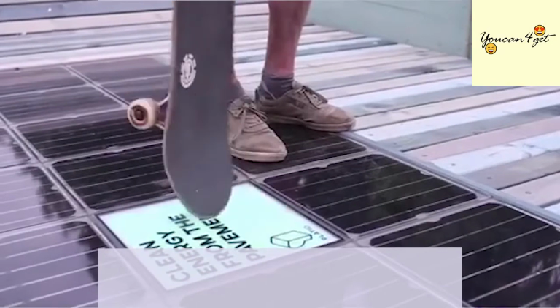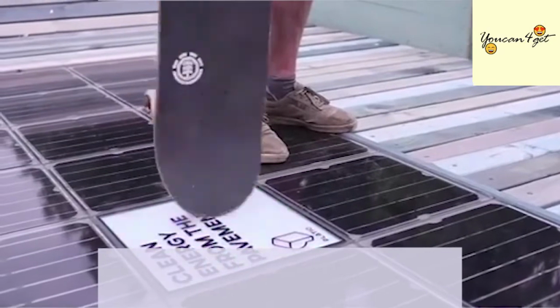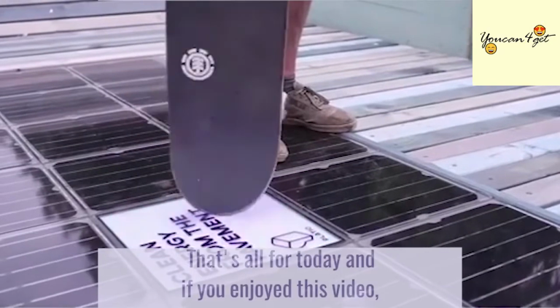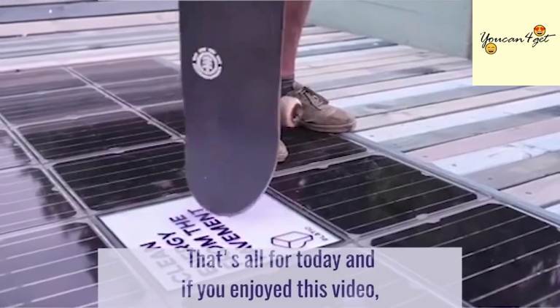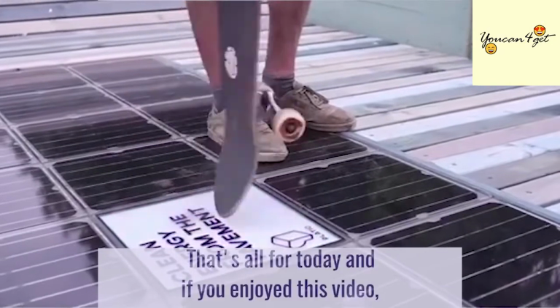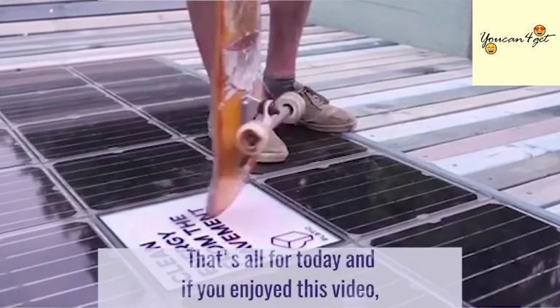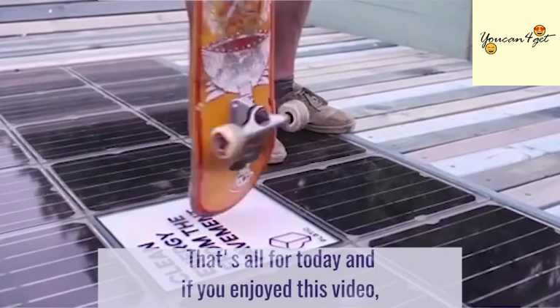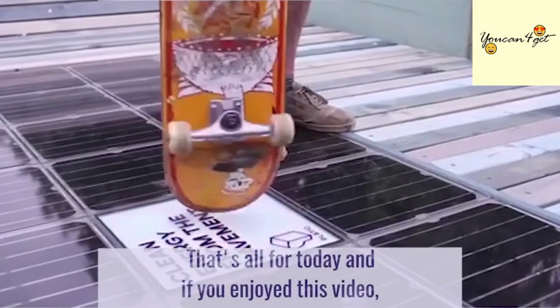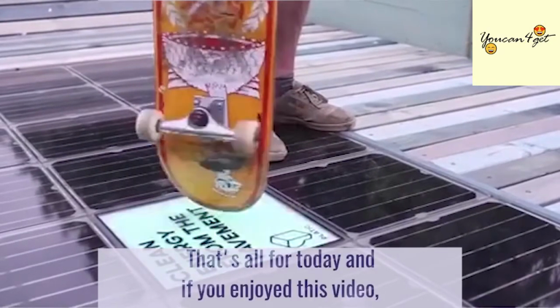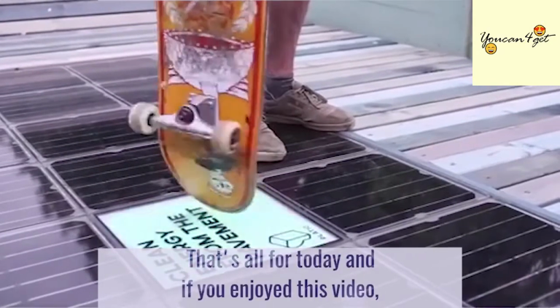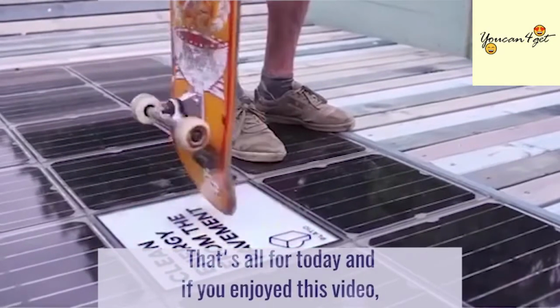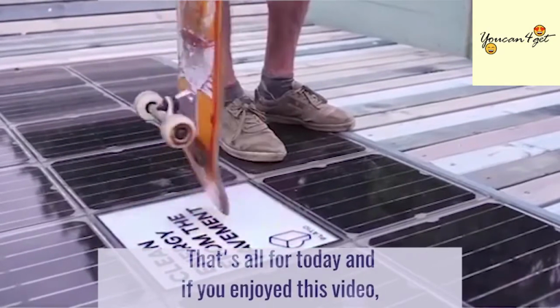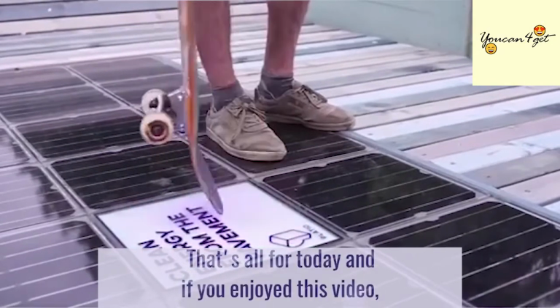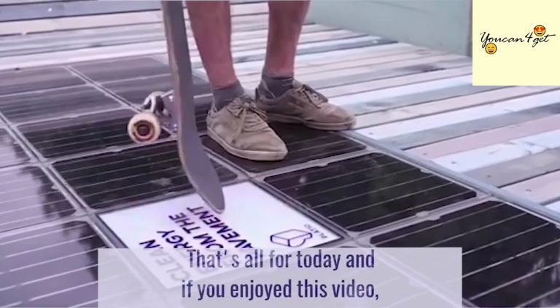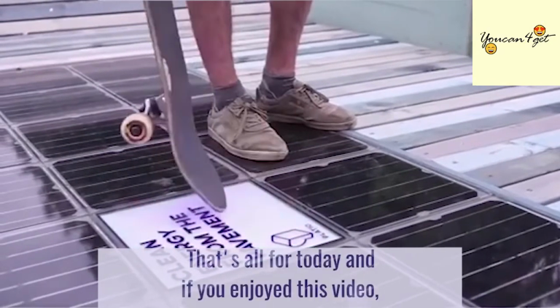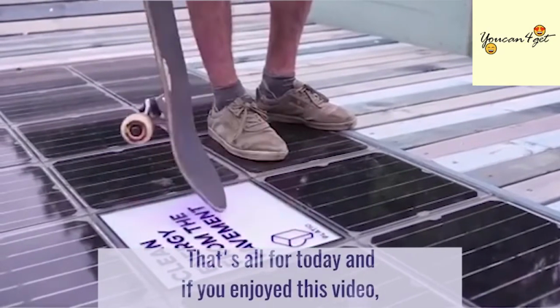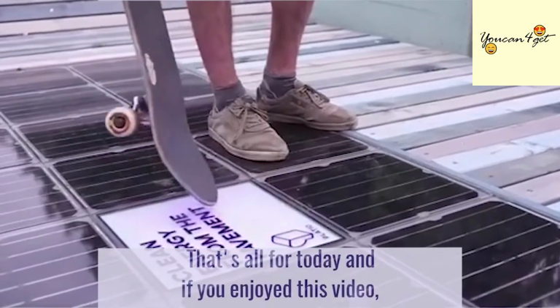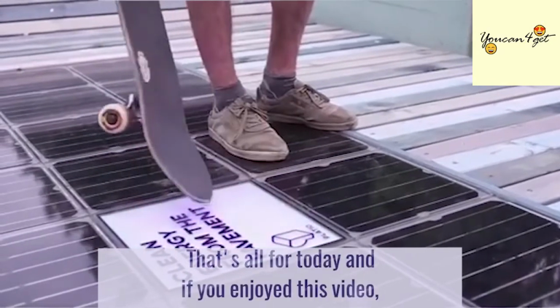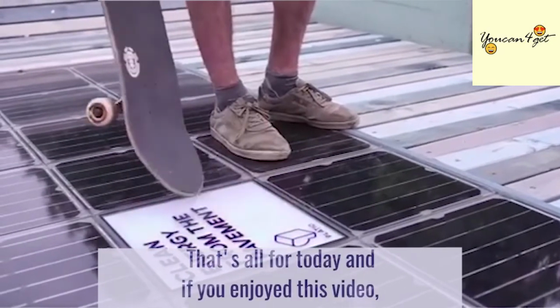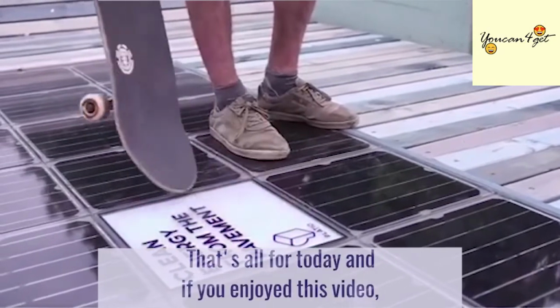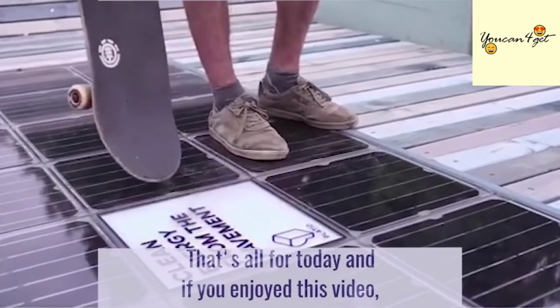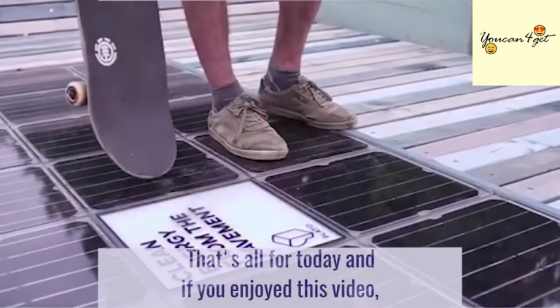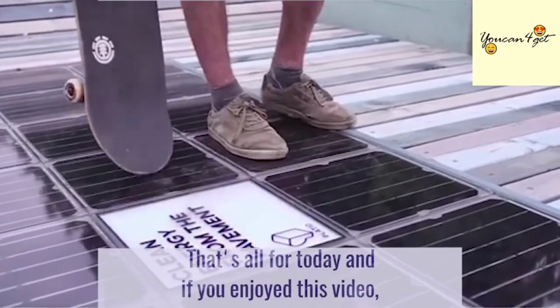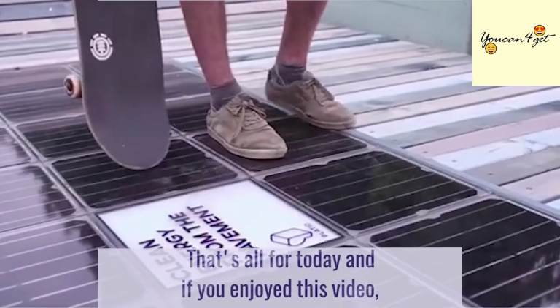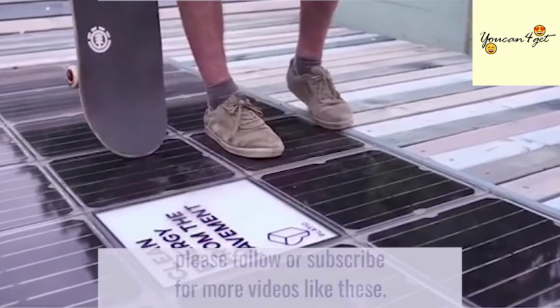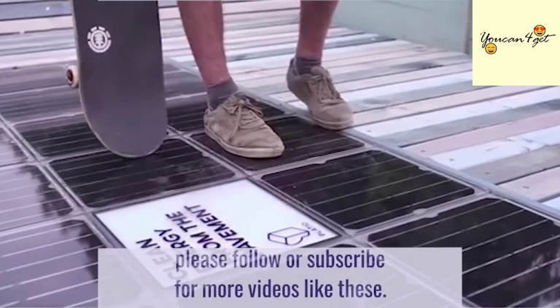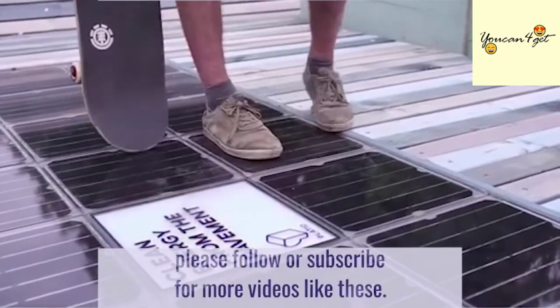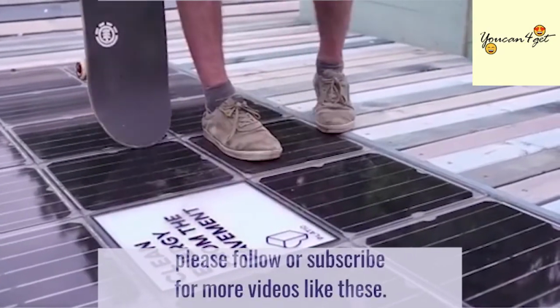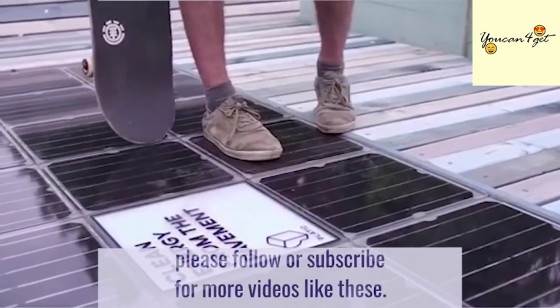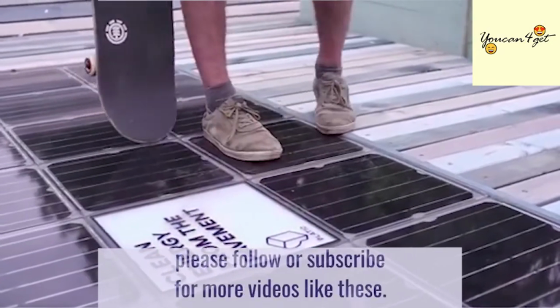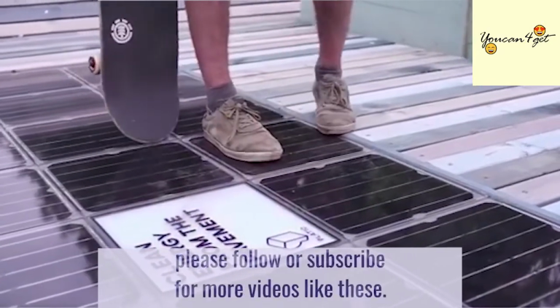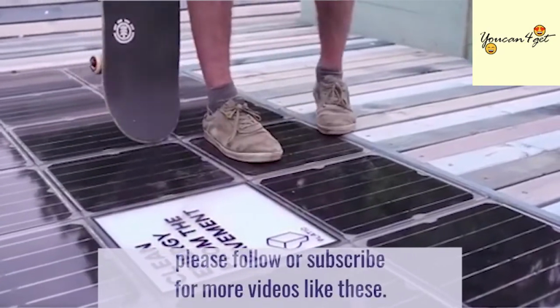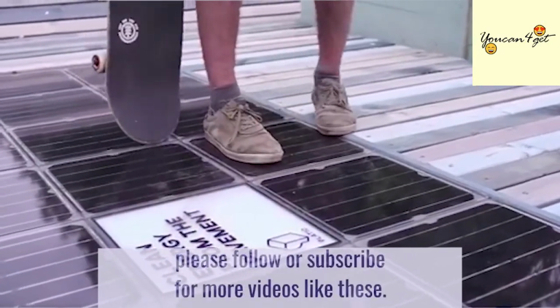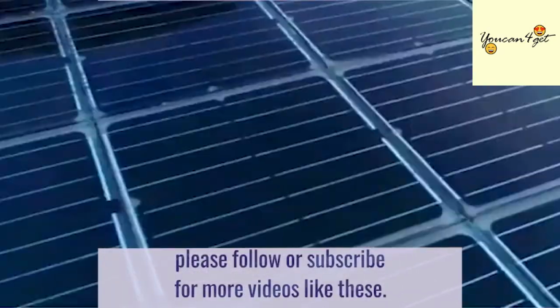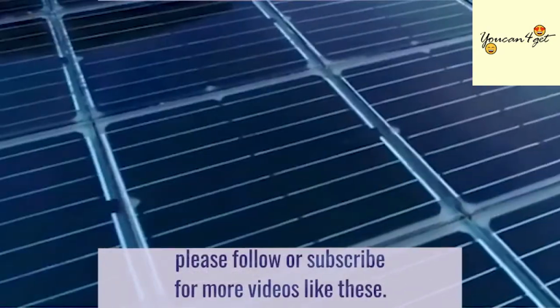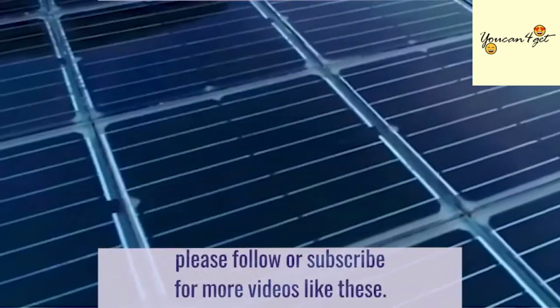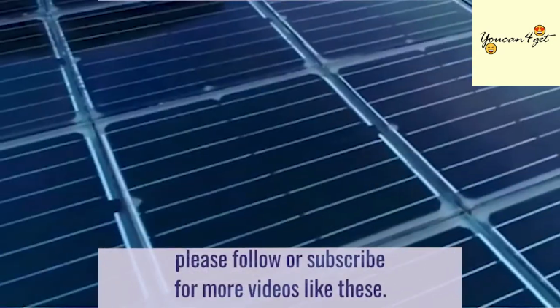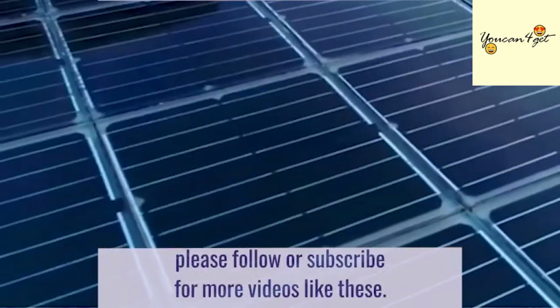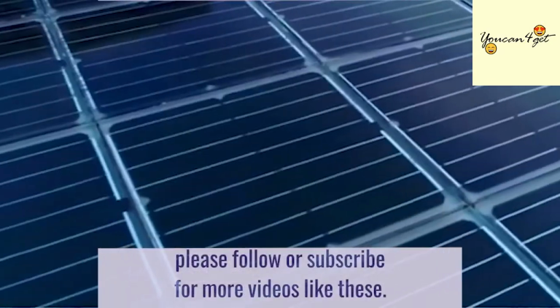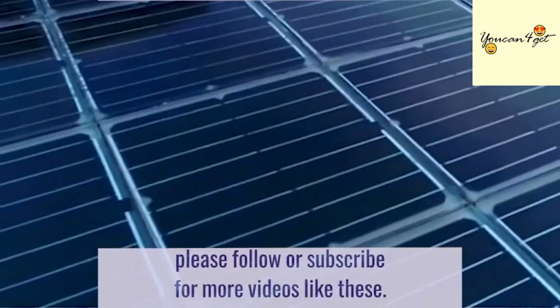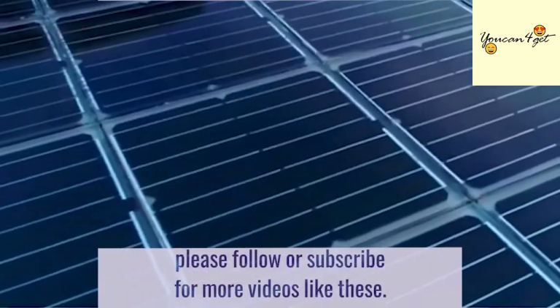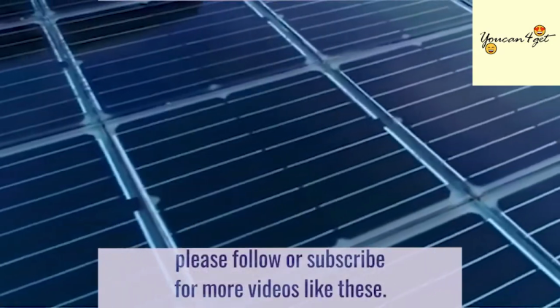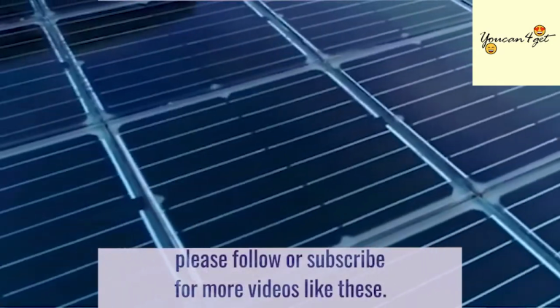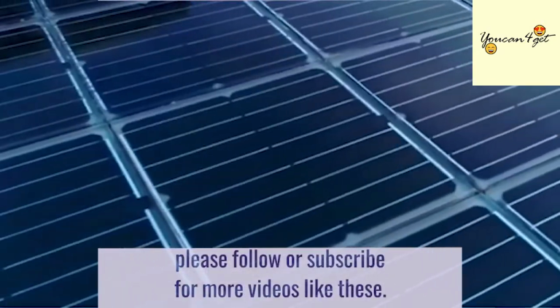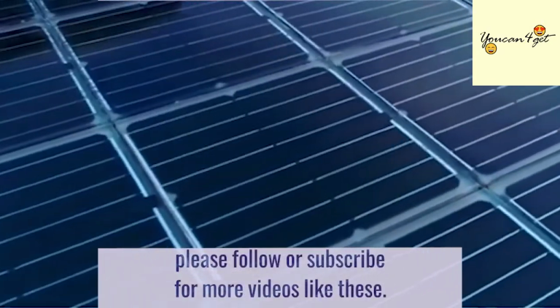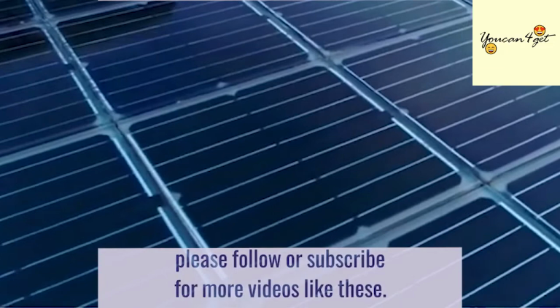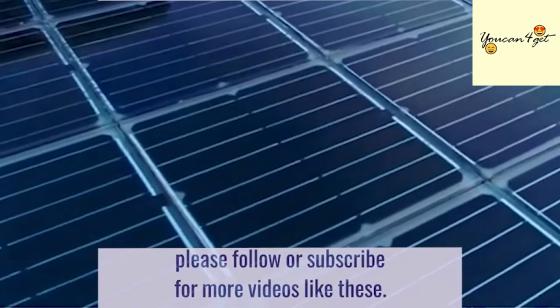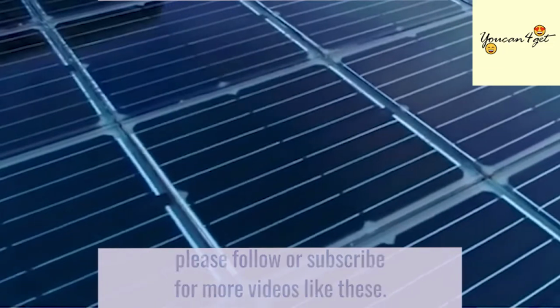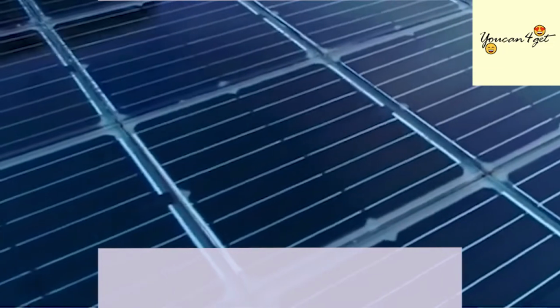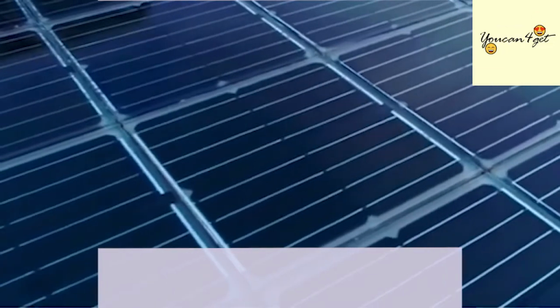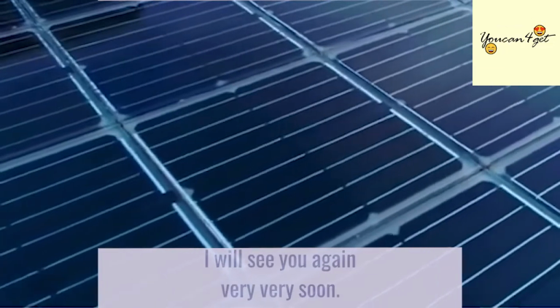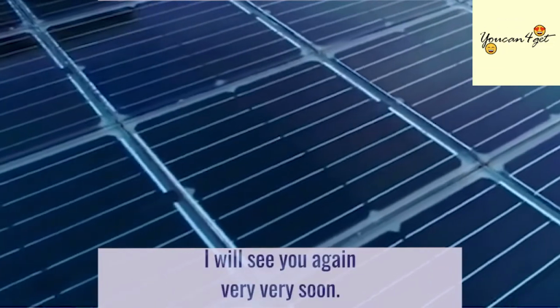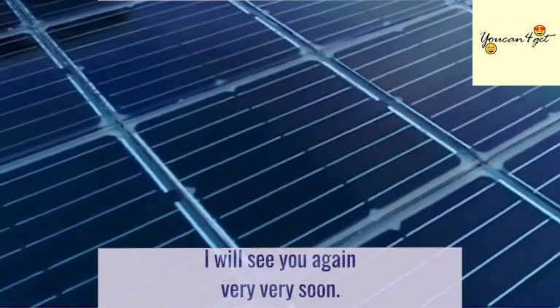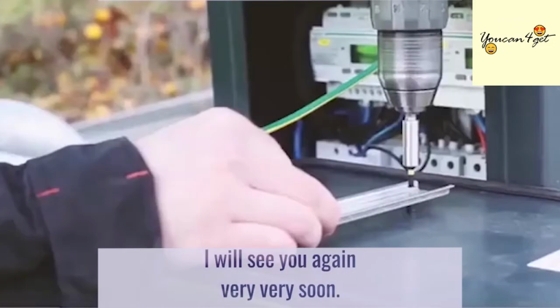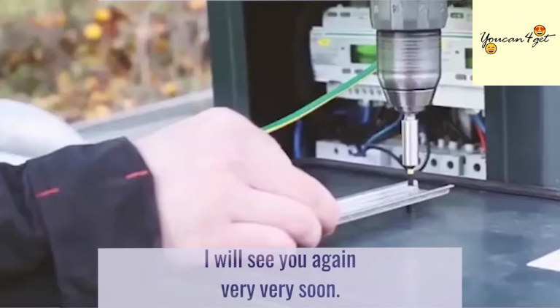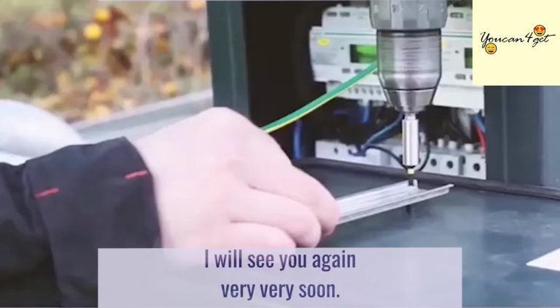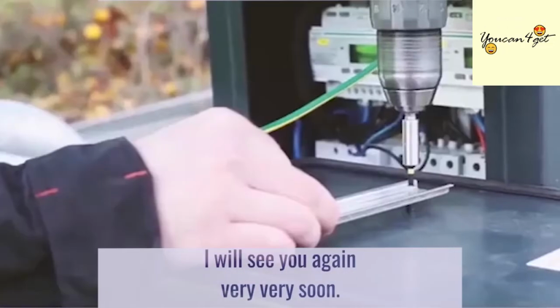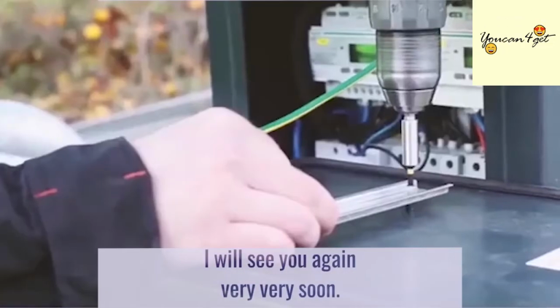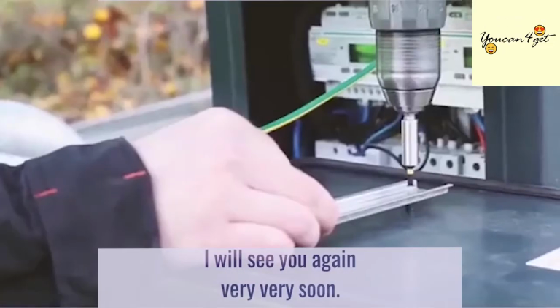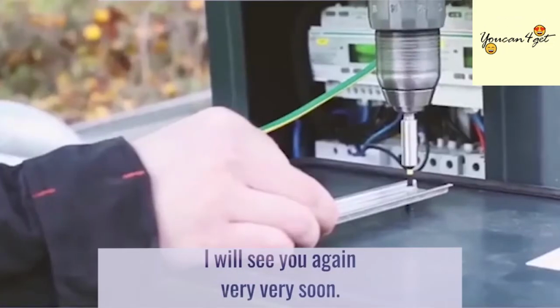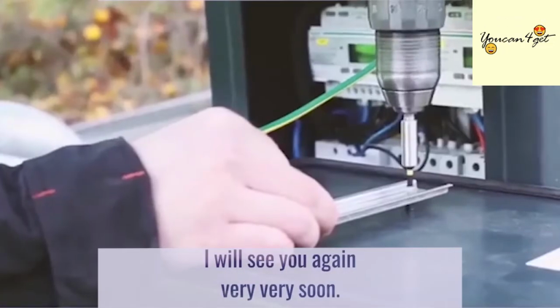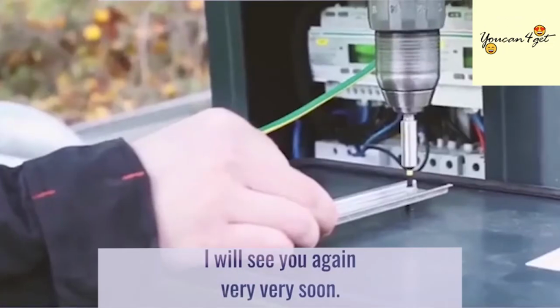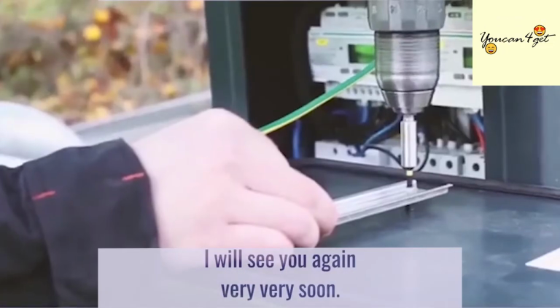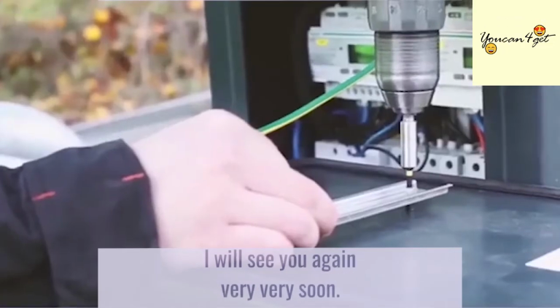That's all for today. If you enjoyed this video, please follow or subscribe for more videos like these. I'll see you again very soon.